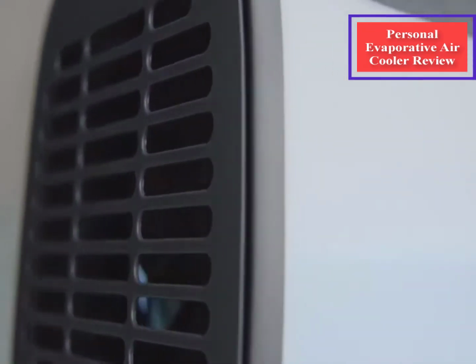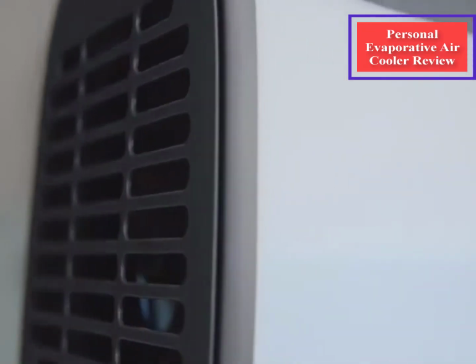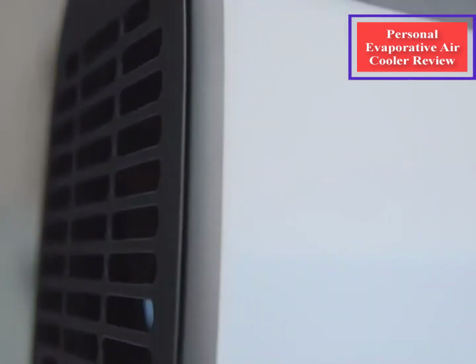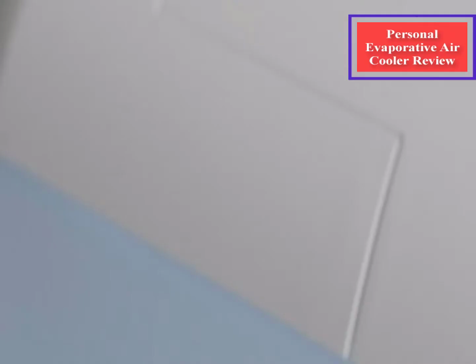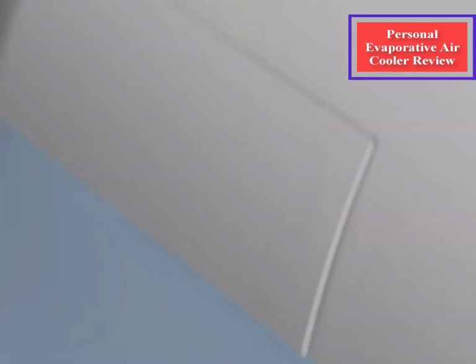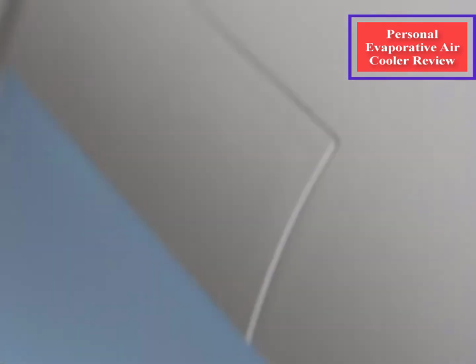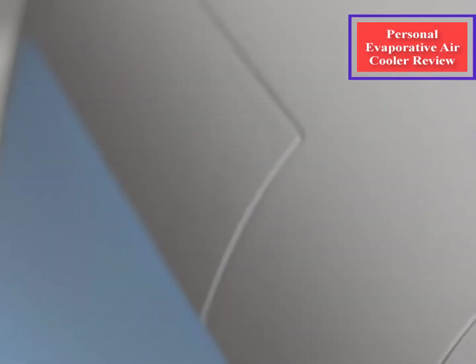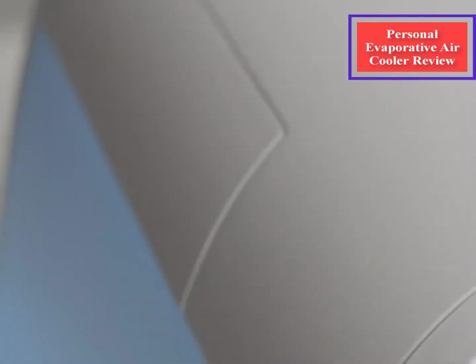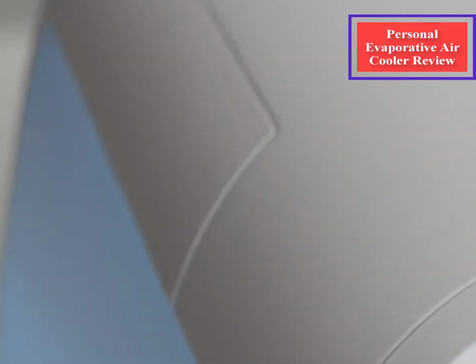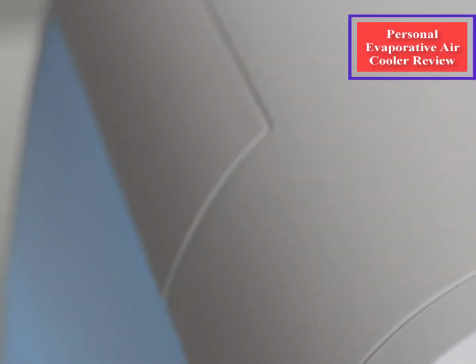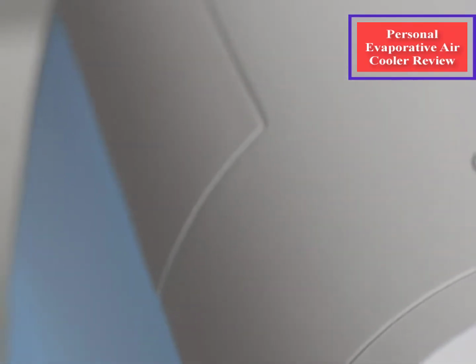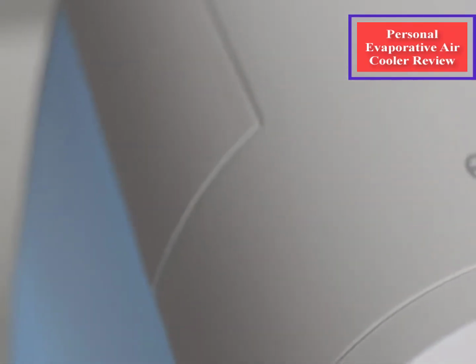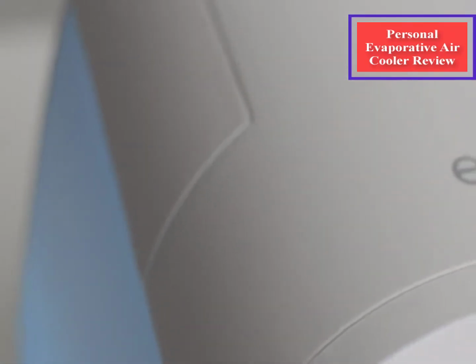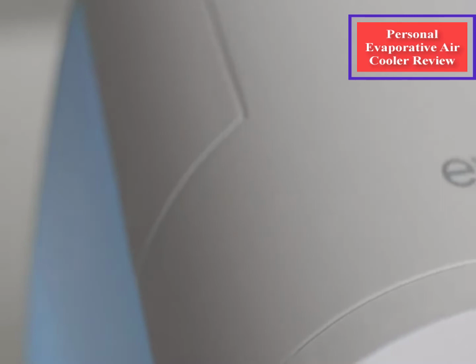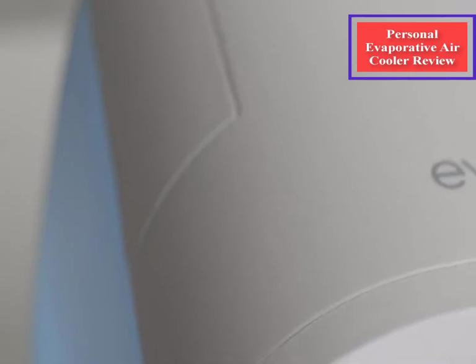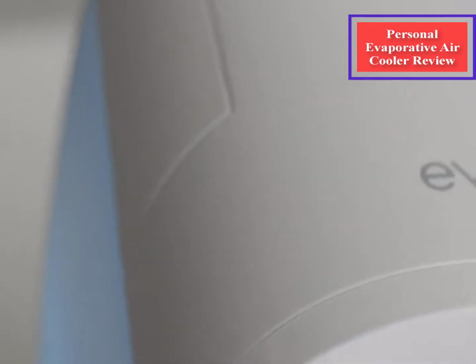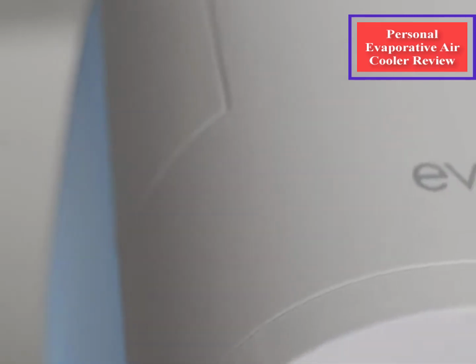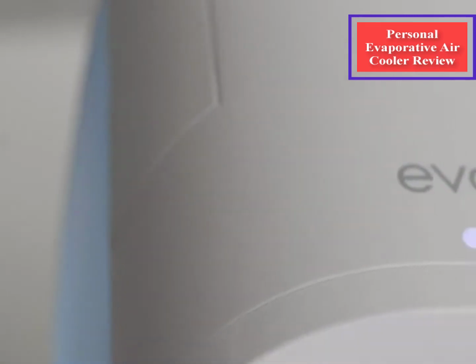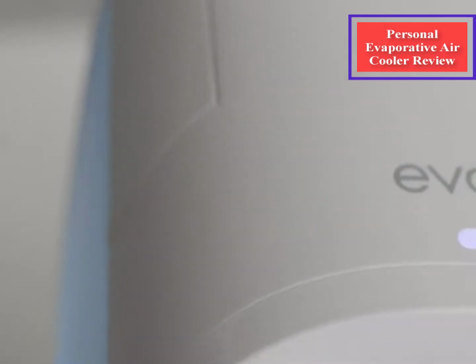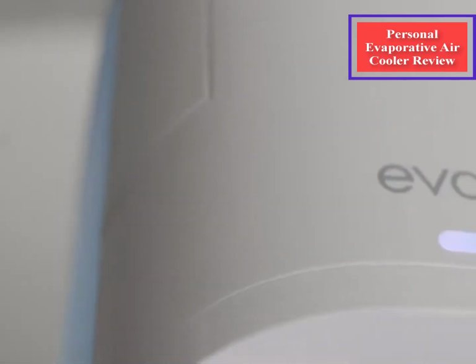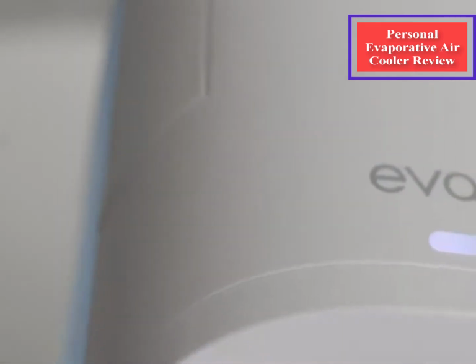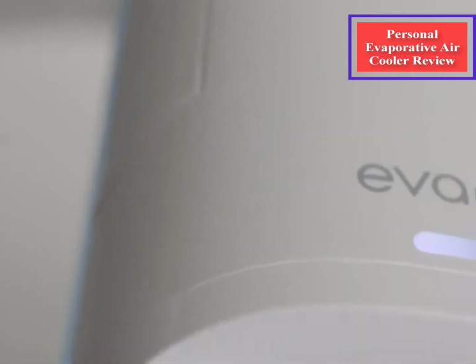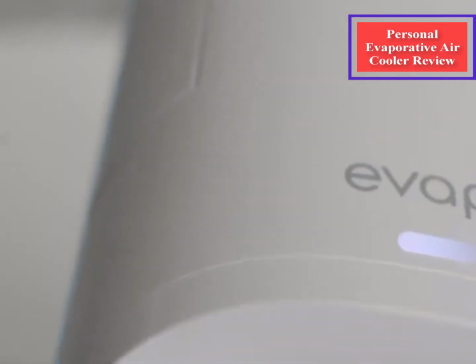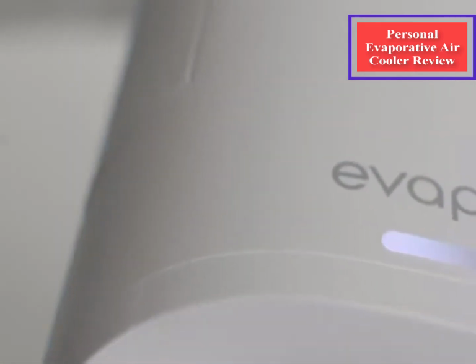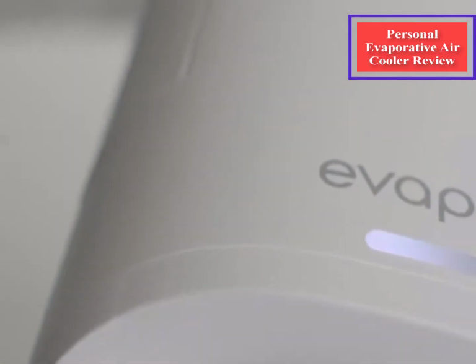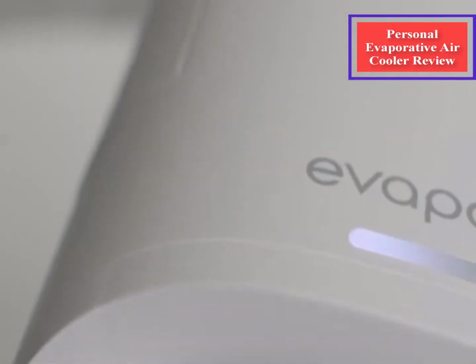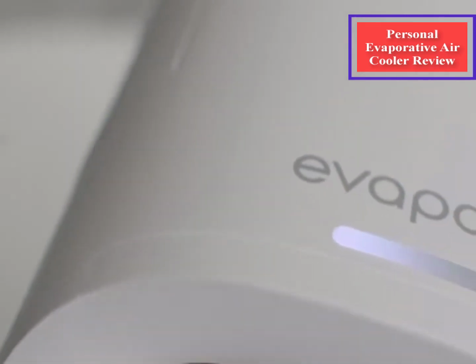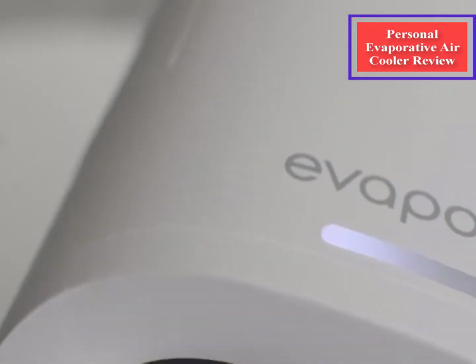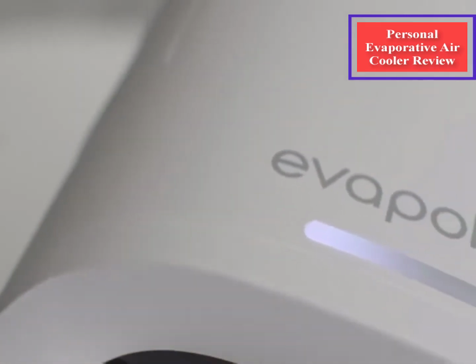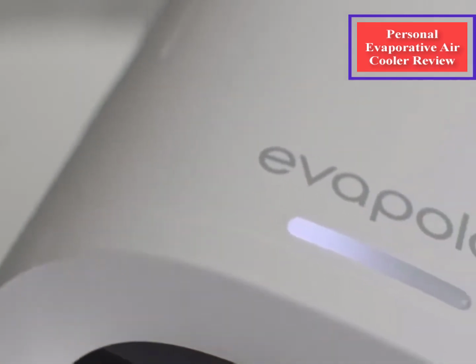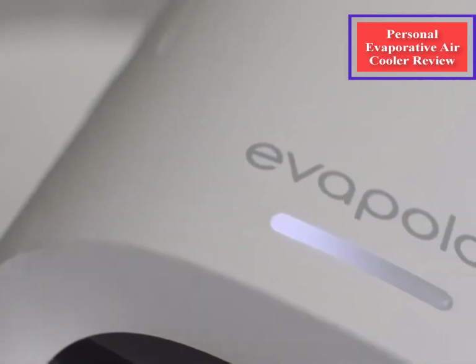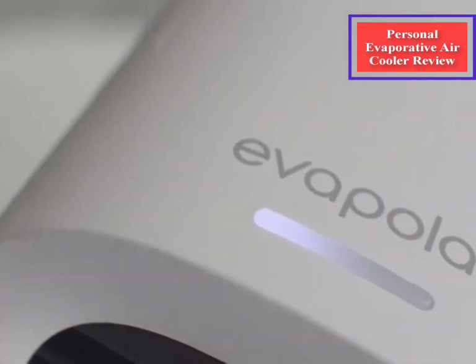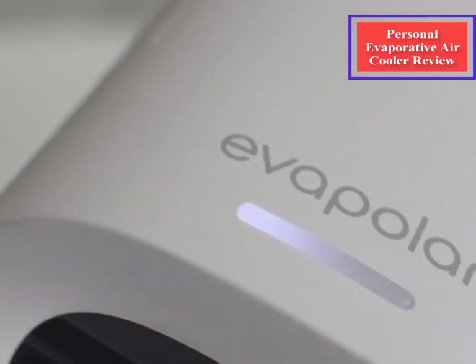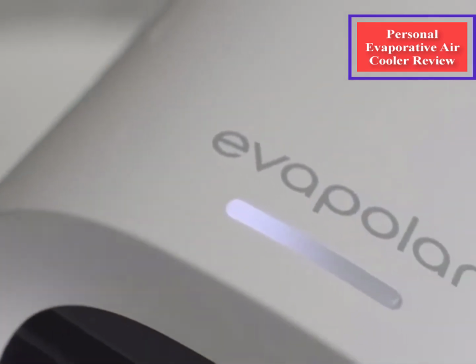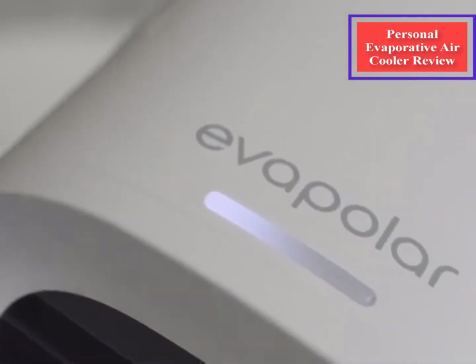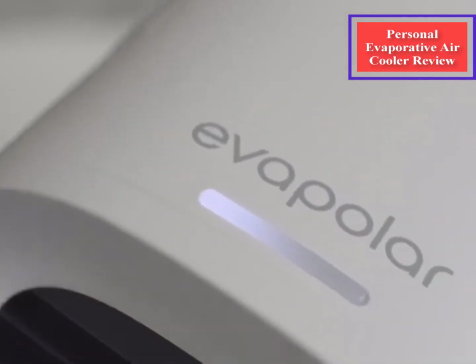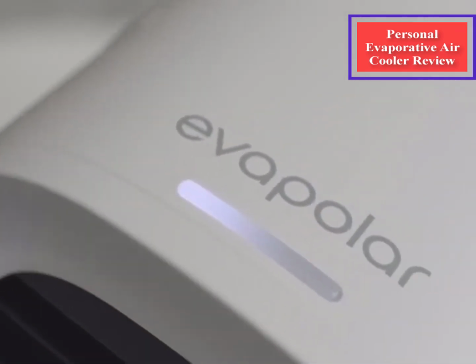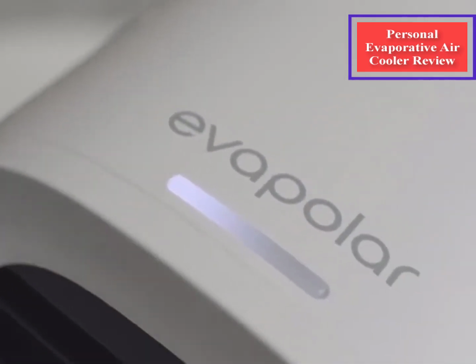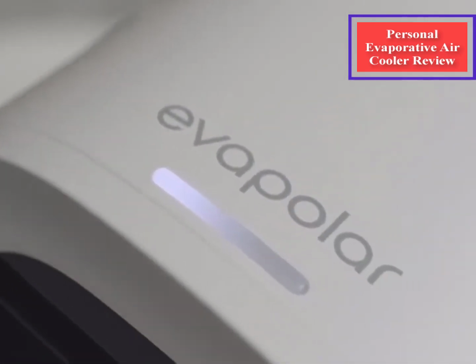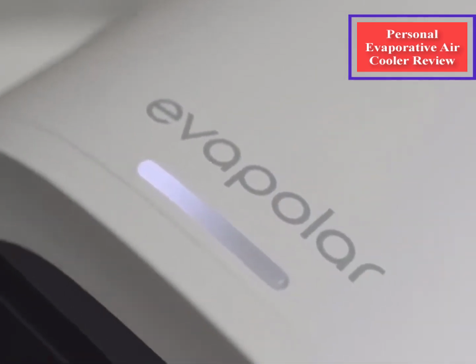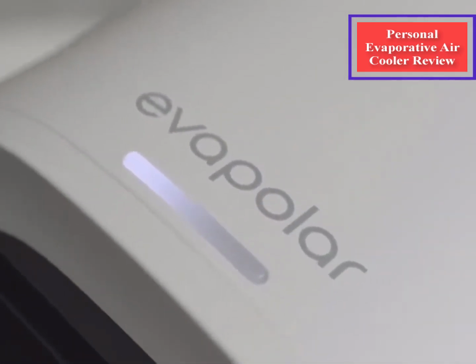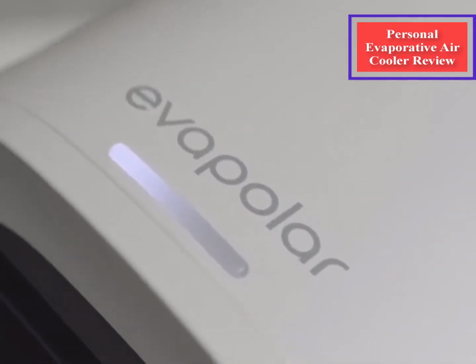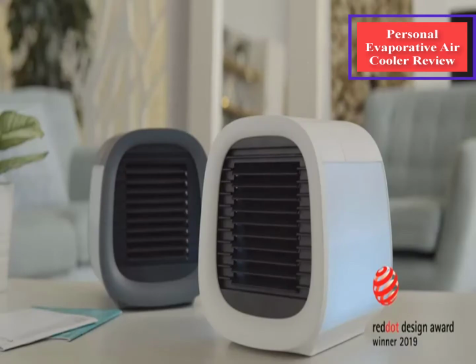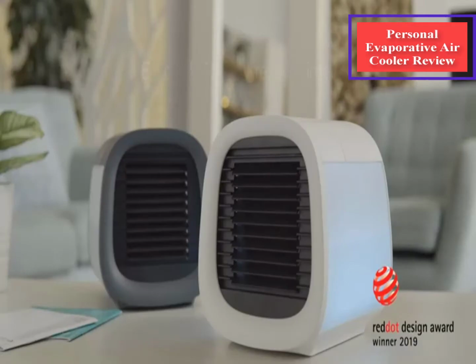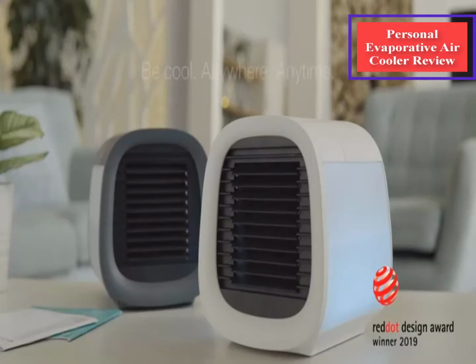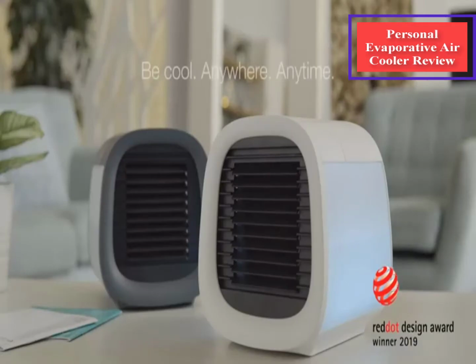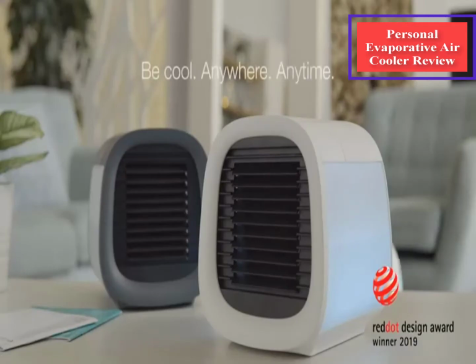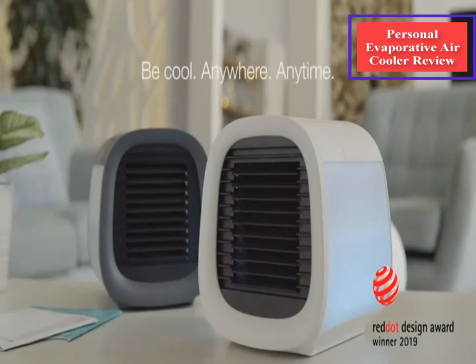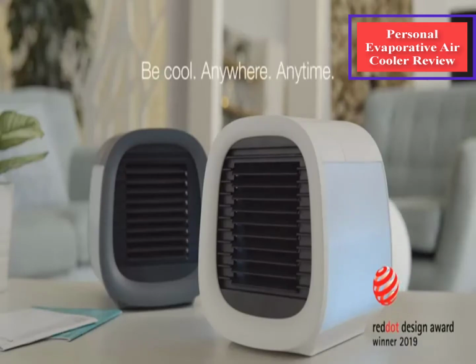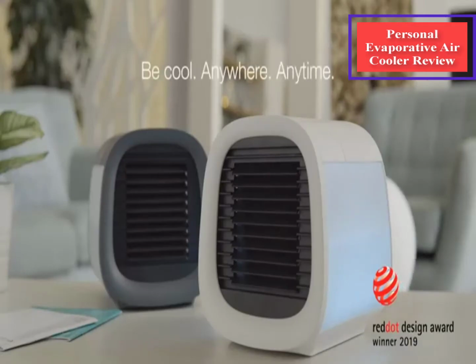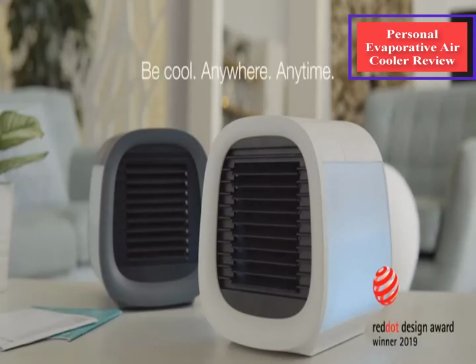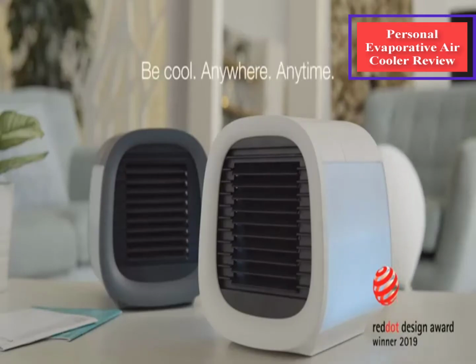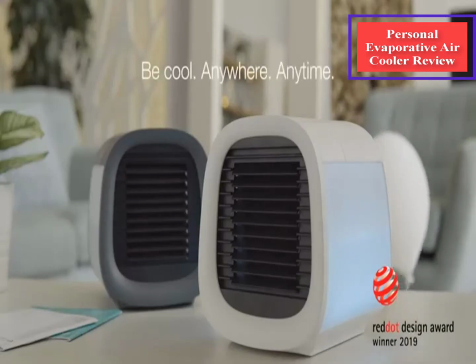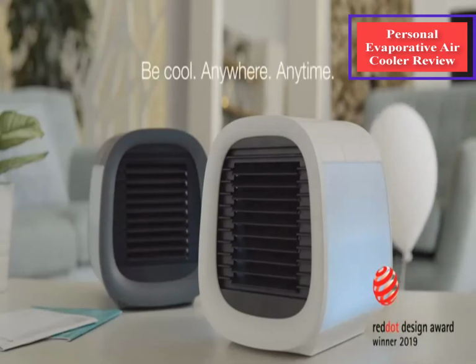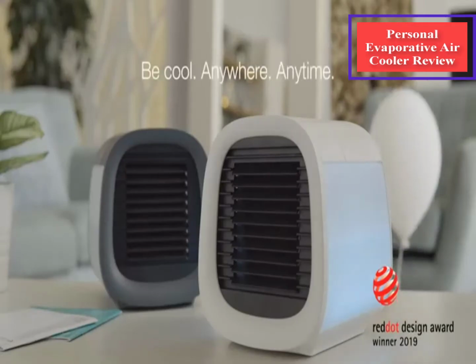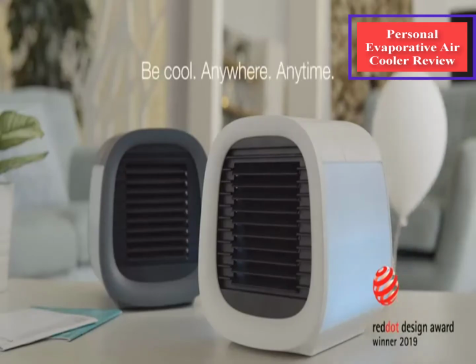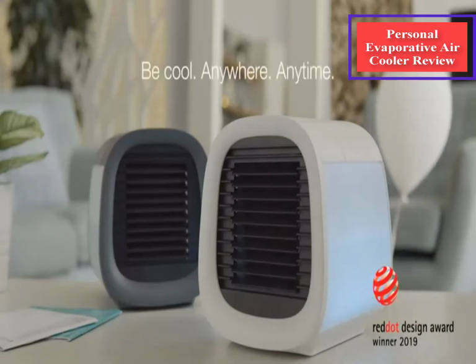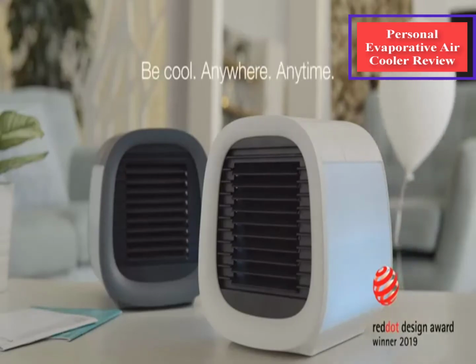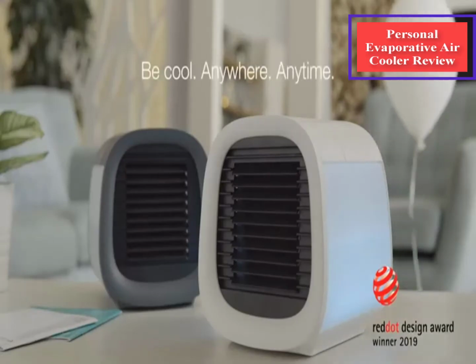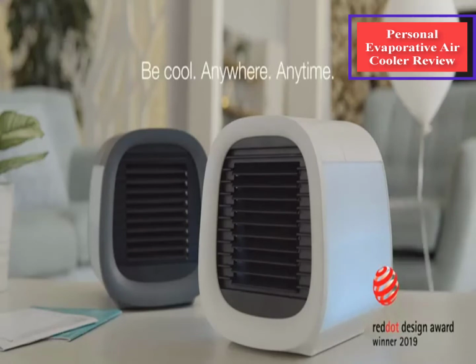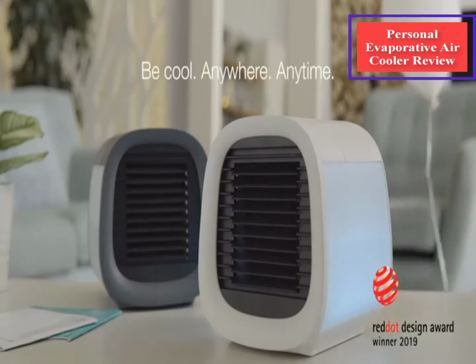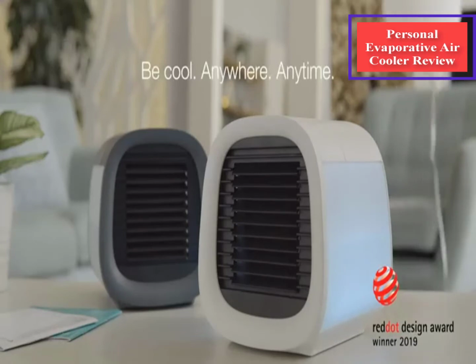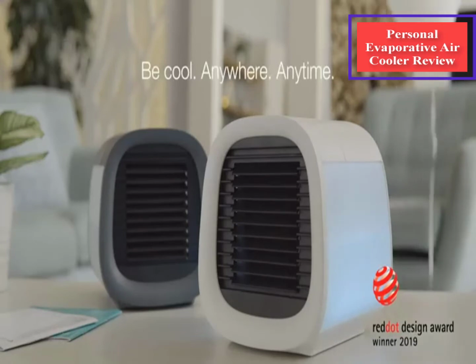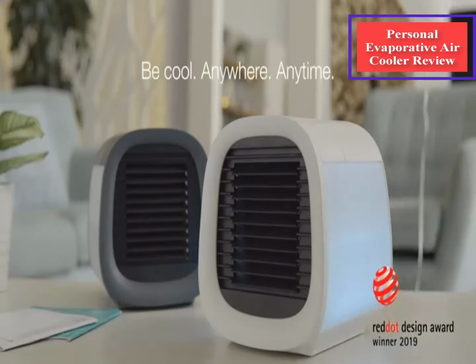Here's a look at the Evapolar Evacul personal evaporative air cooler and humidifier, how it works, and how it will cool you down this summer.